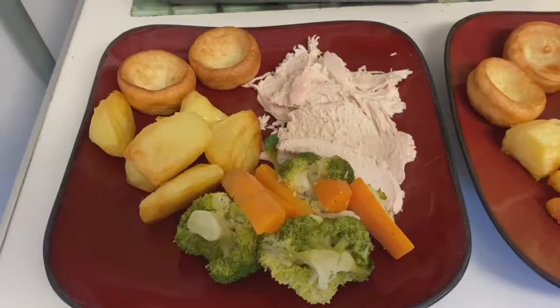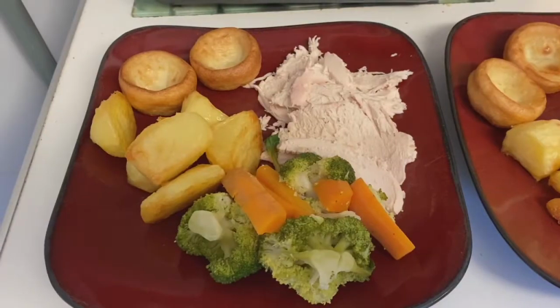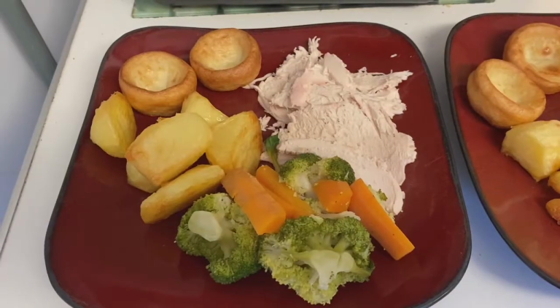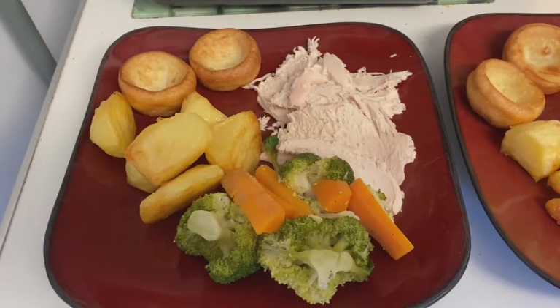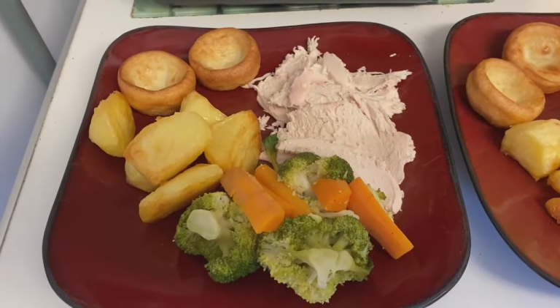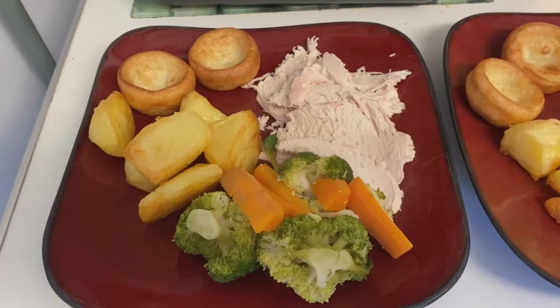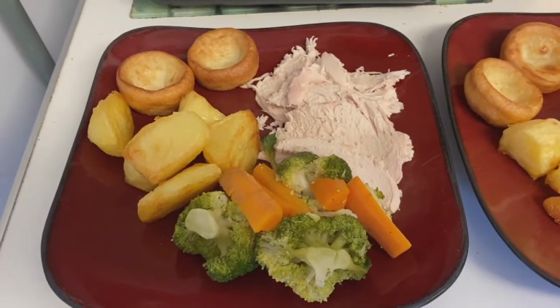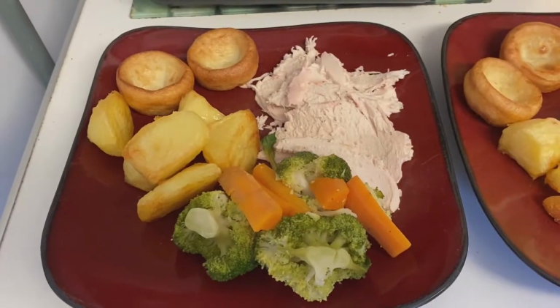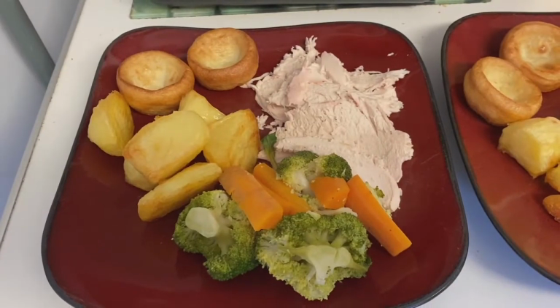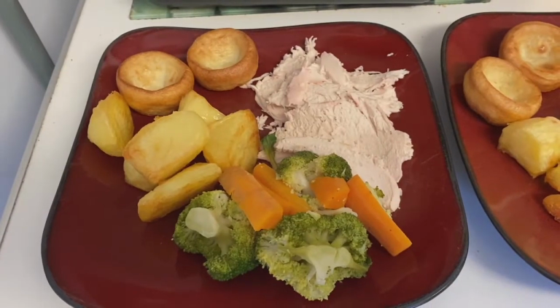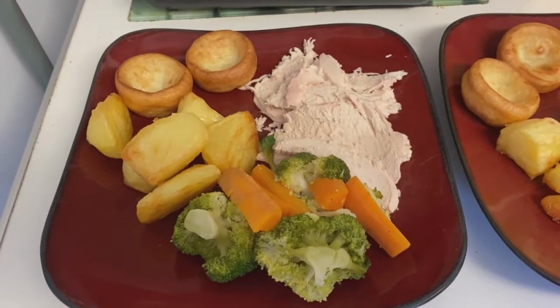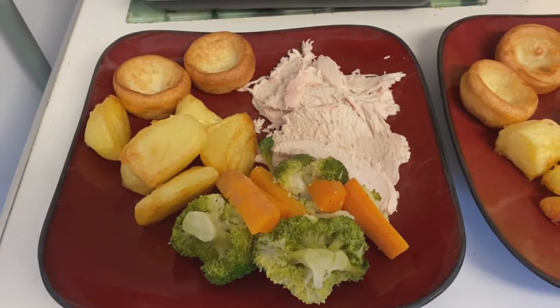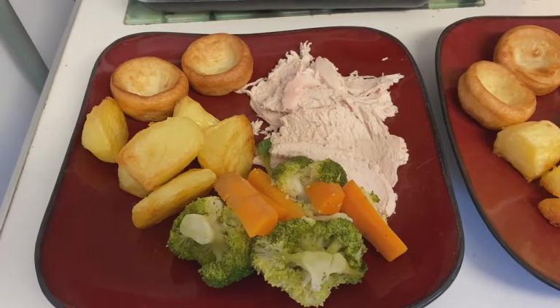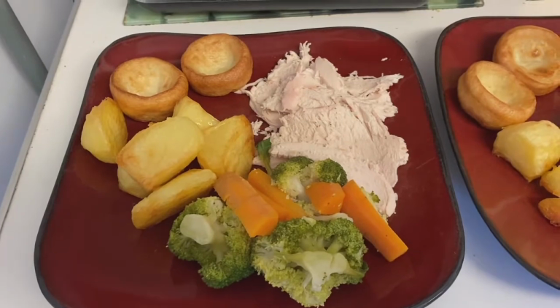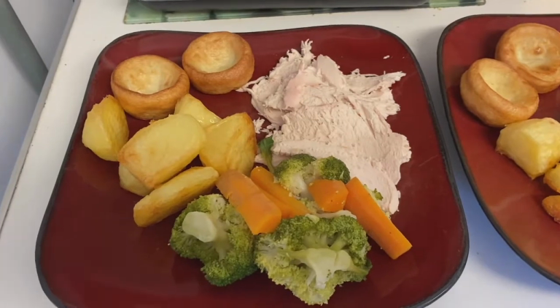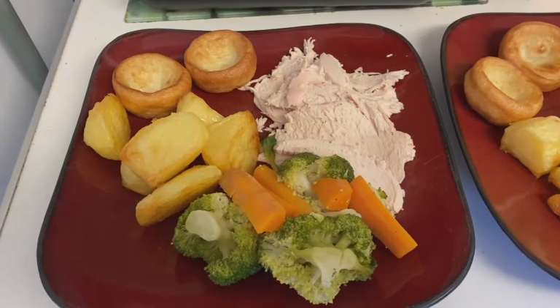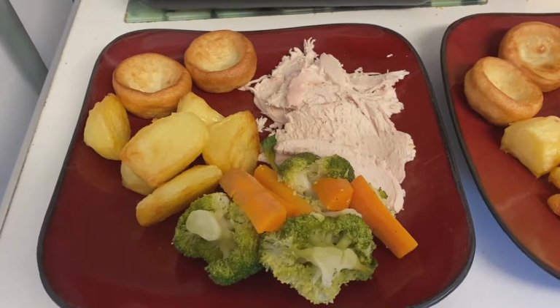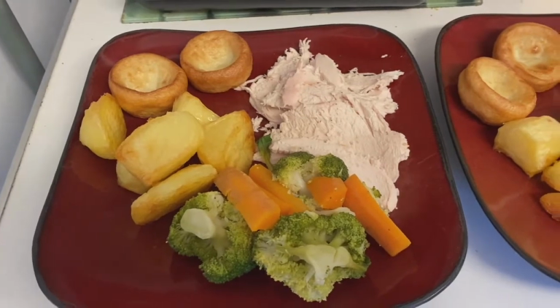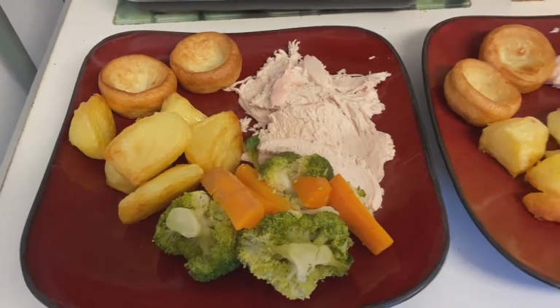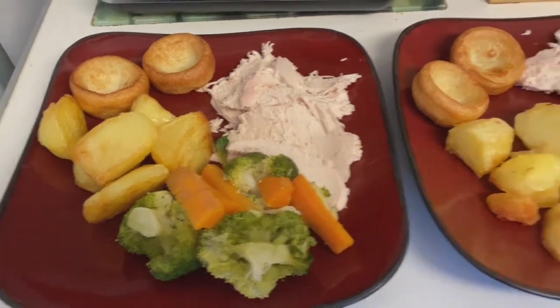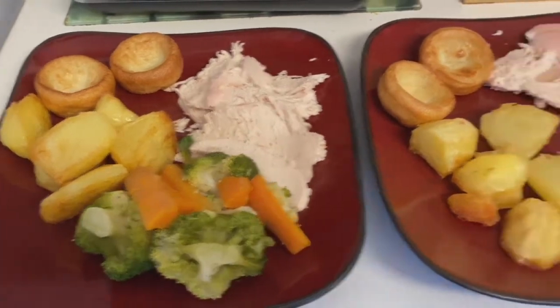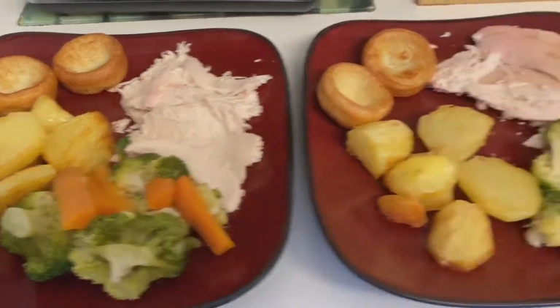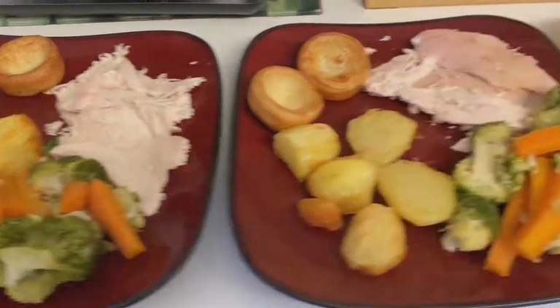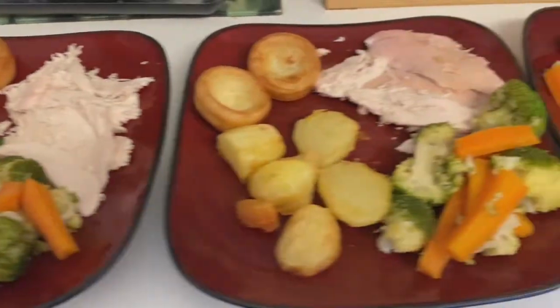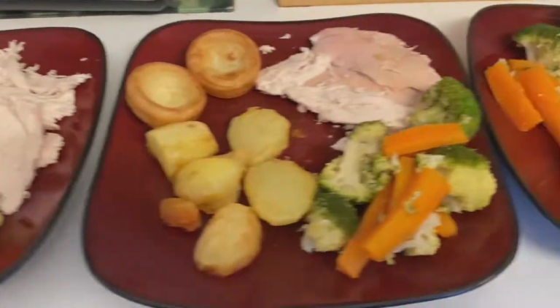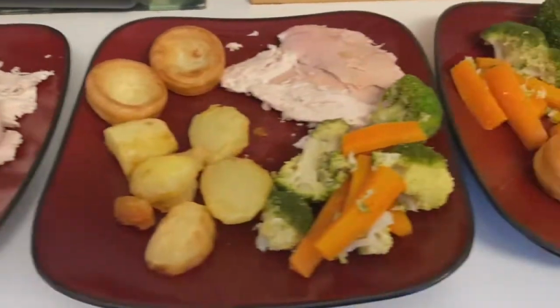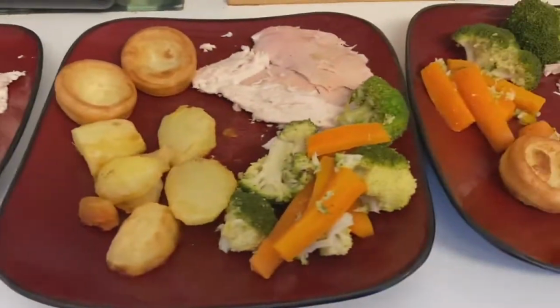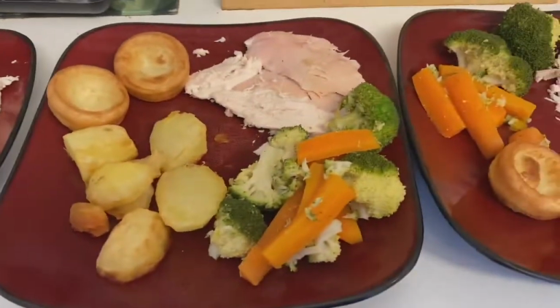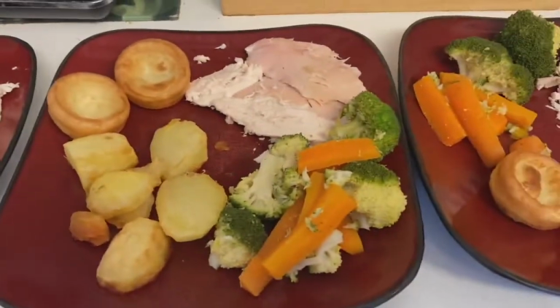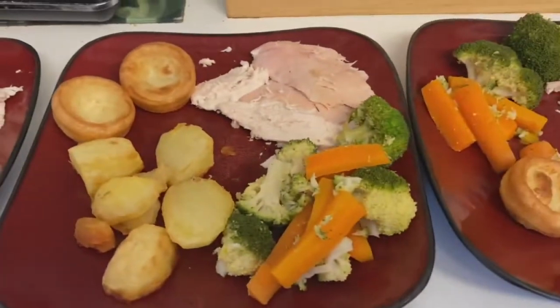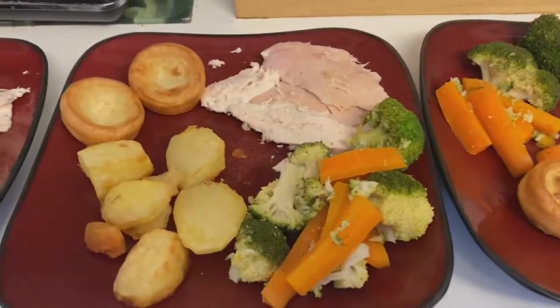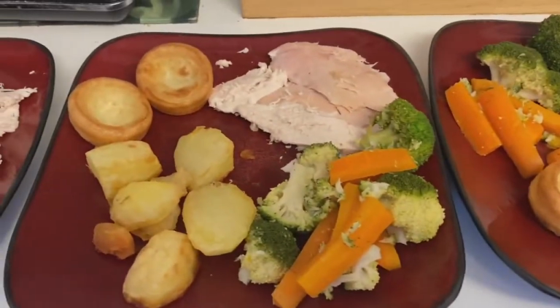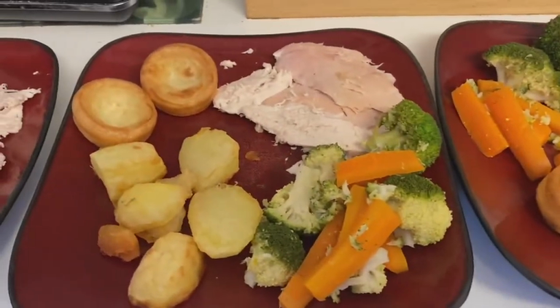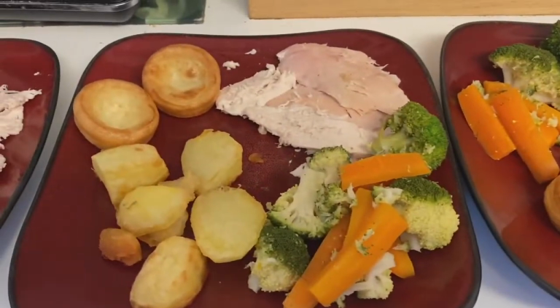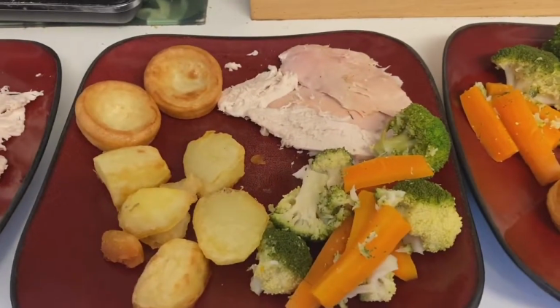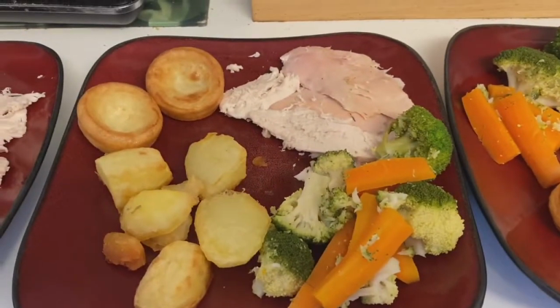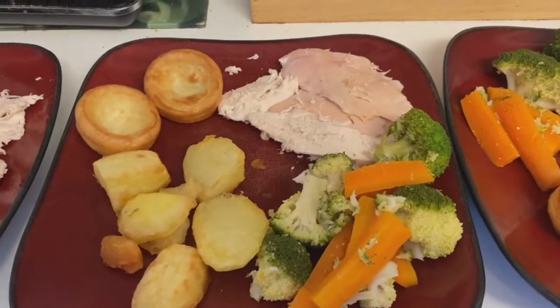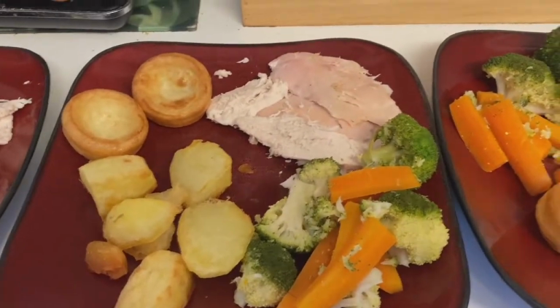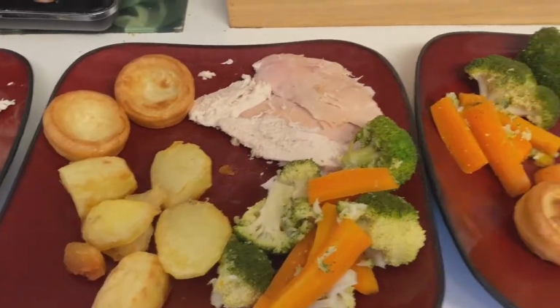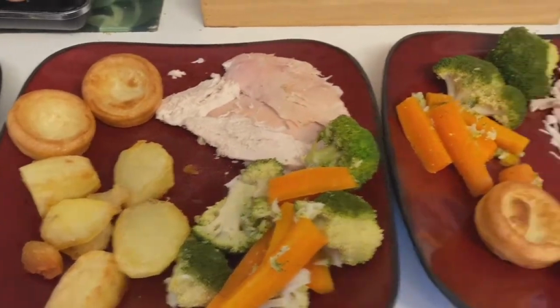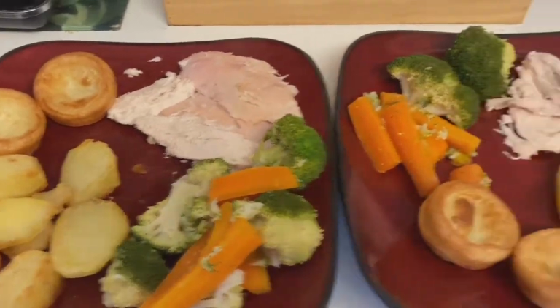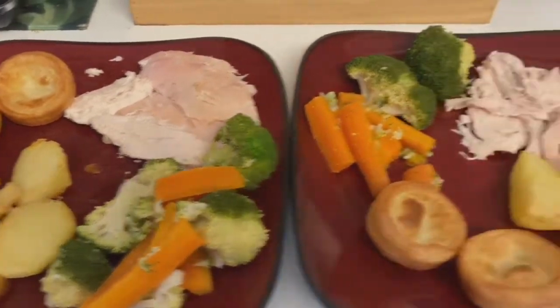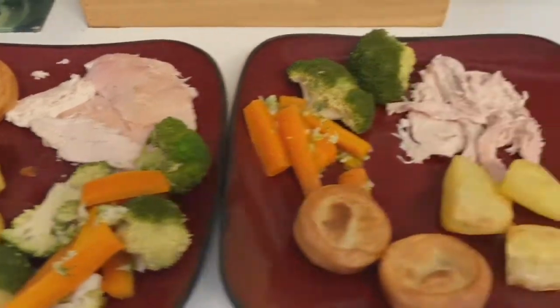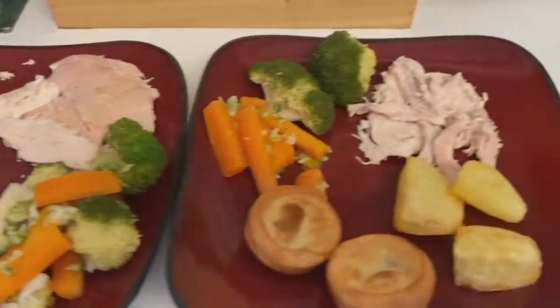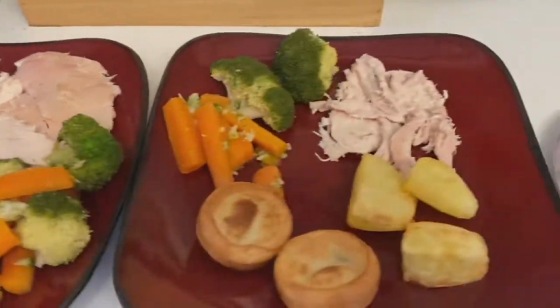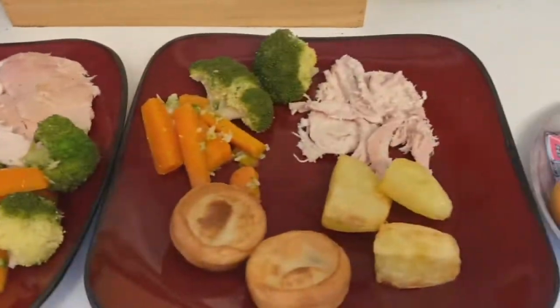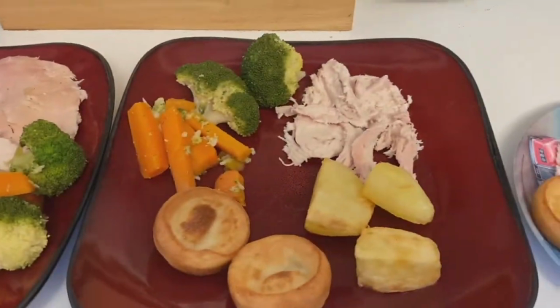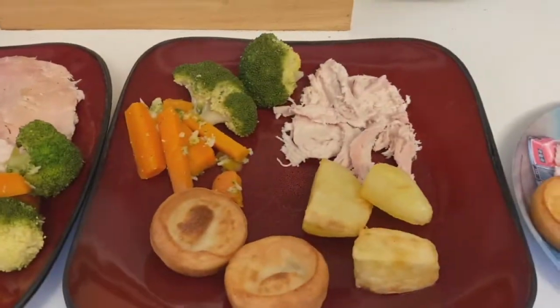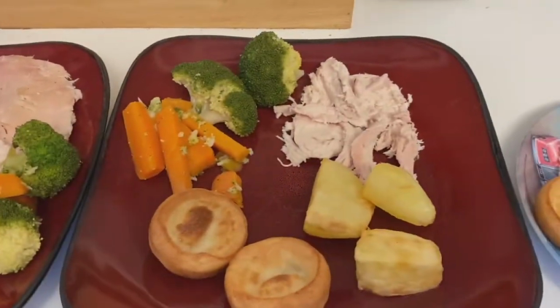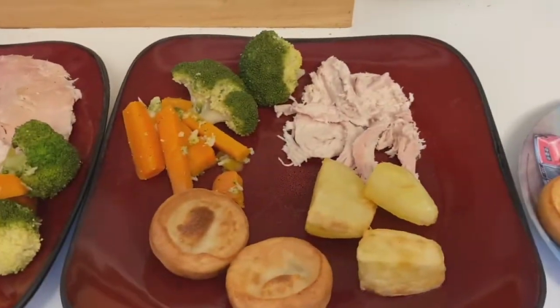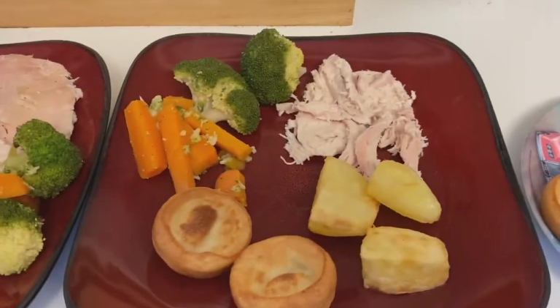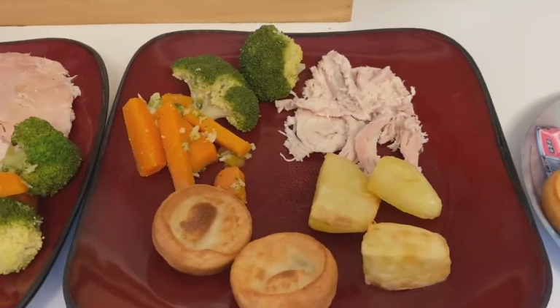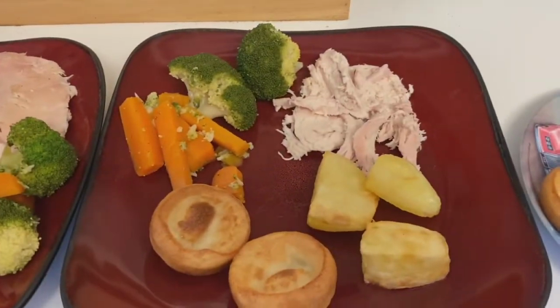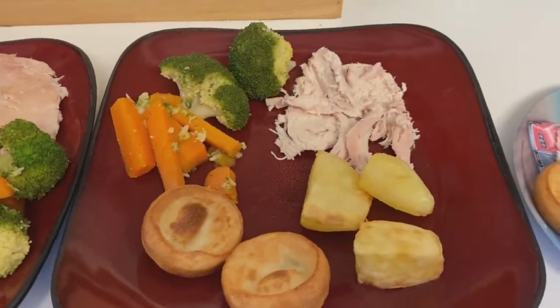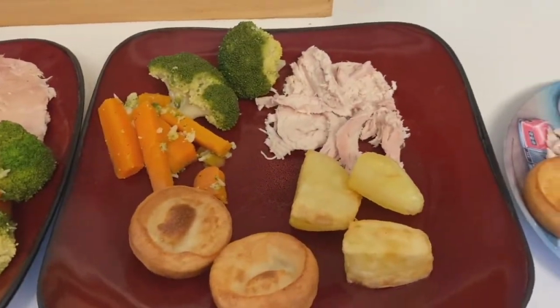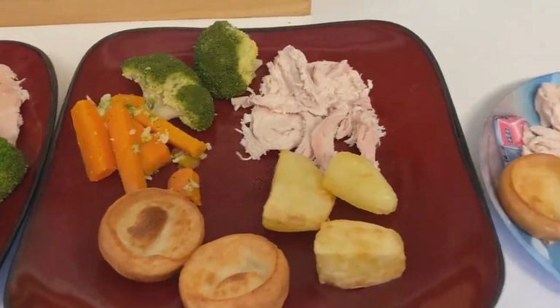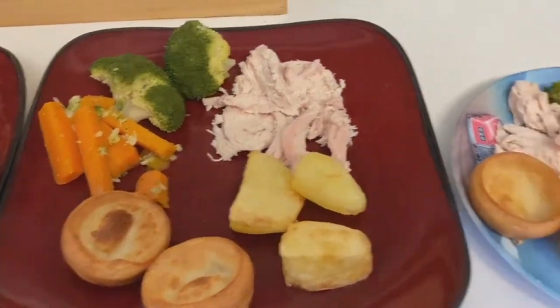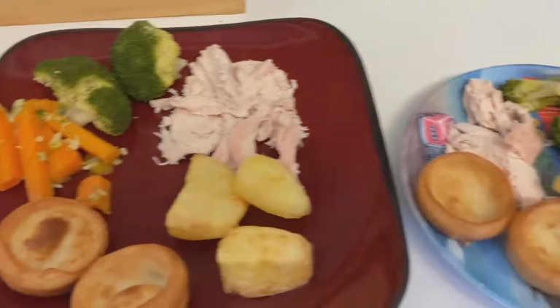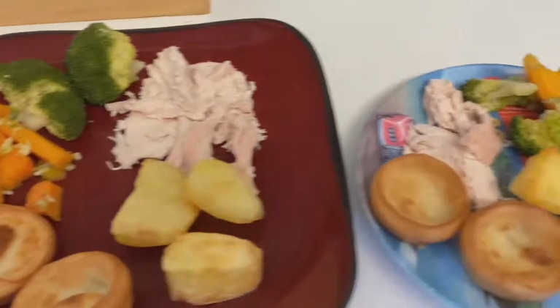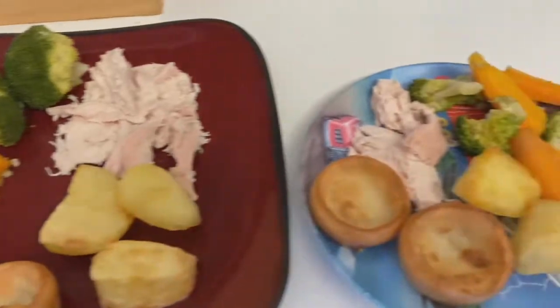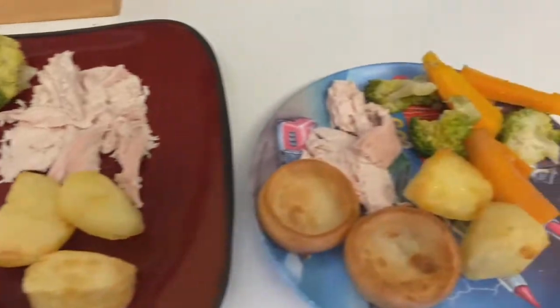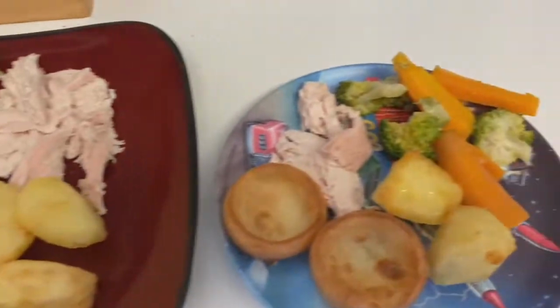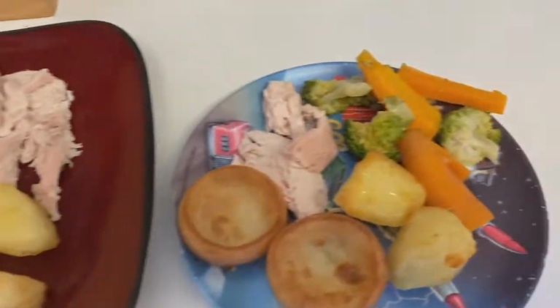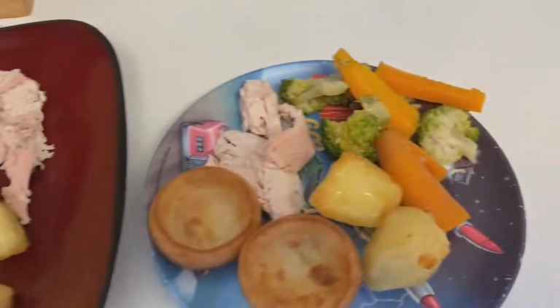And here's our dinner plated up — roast chicken, roast potatoes, broccoli and carrots, and Yorkshire puddings.